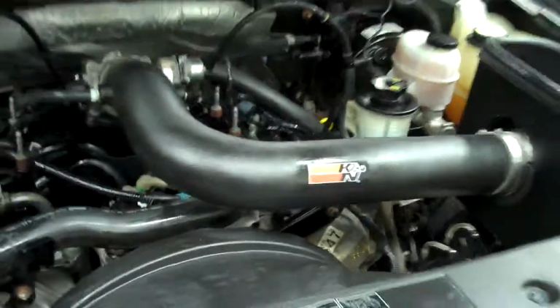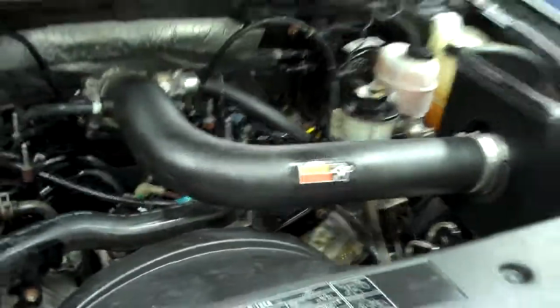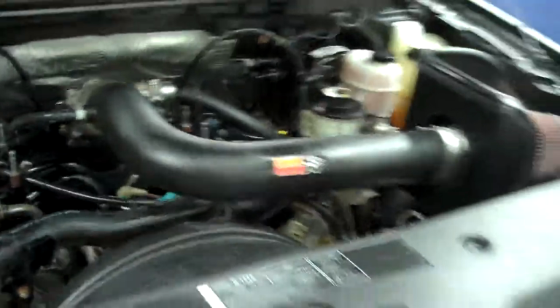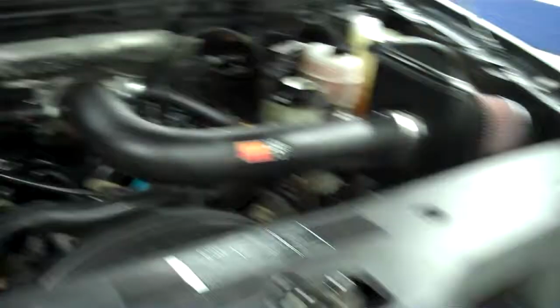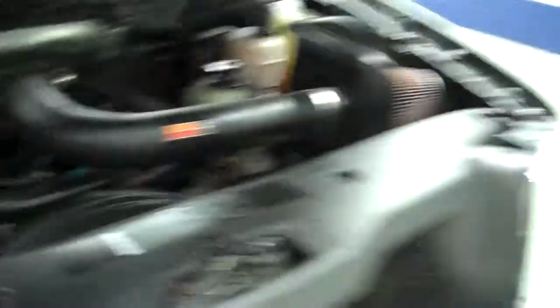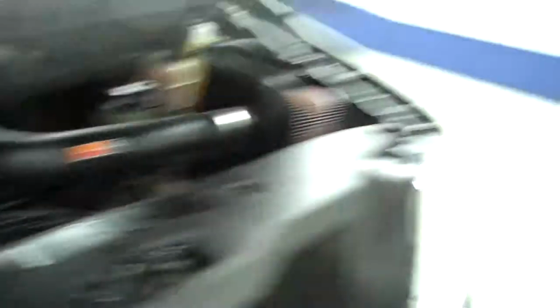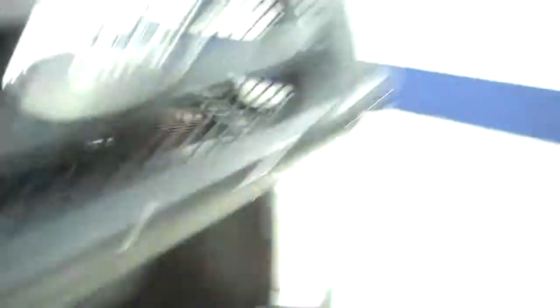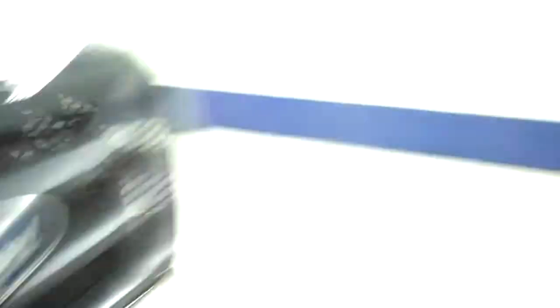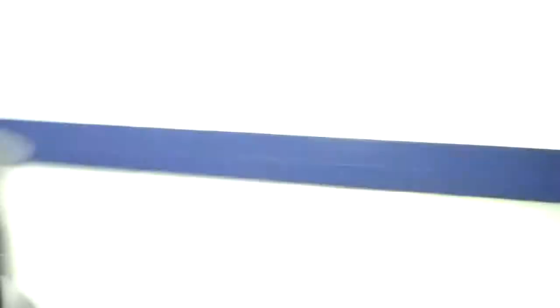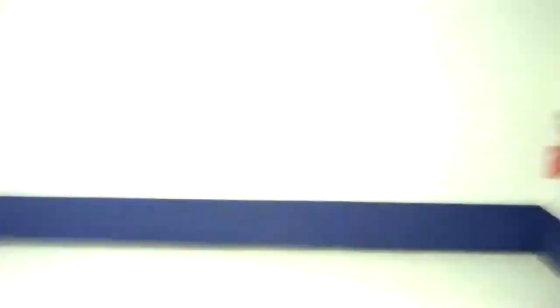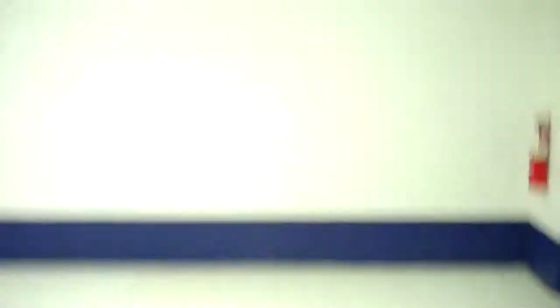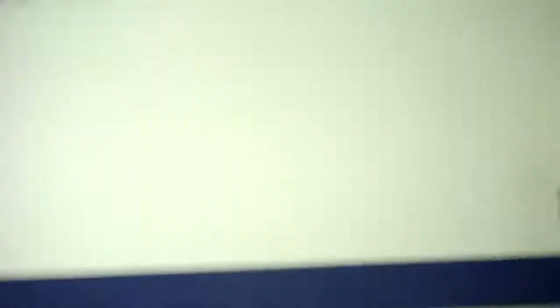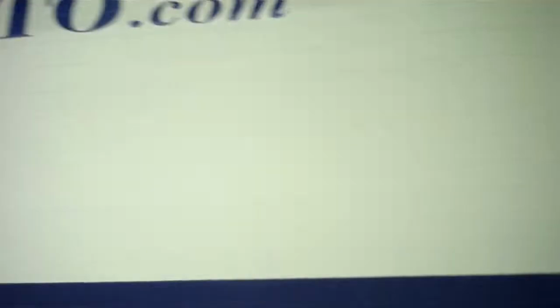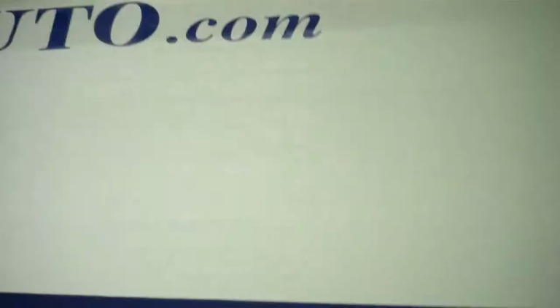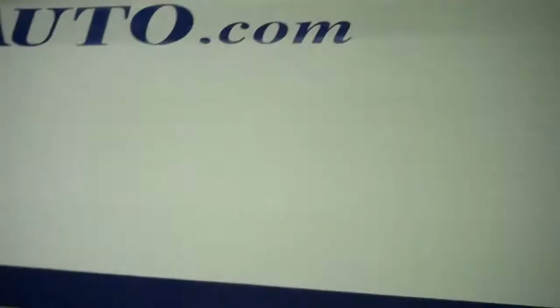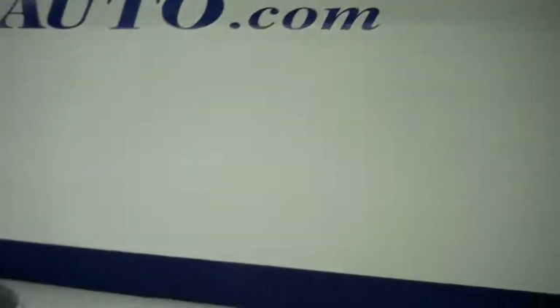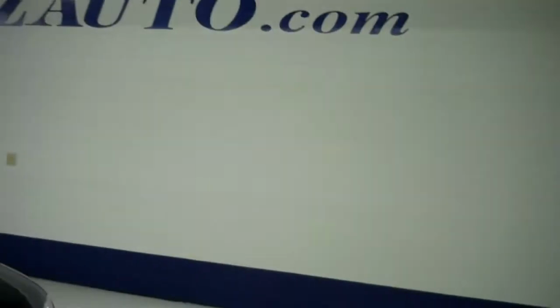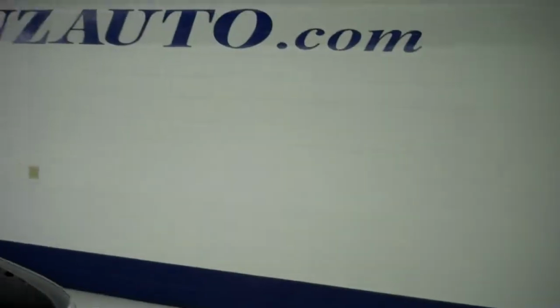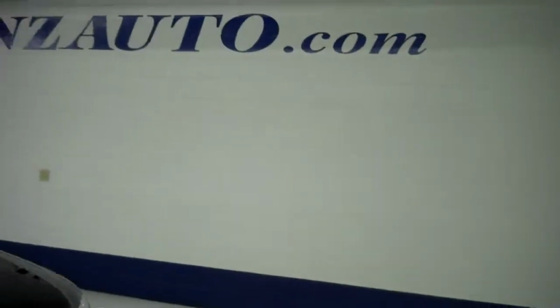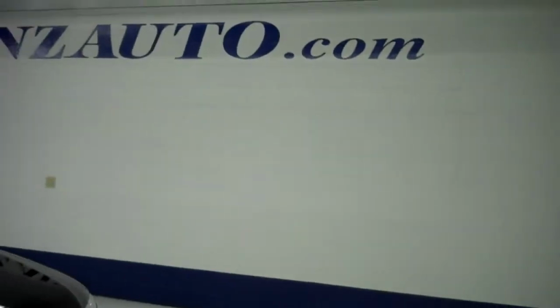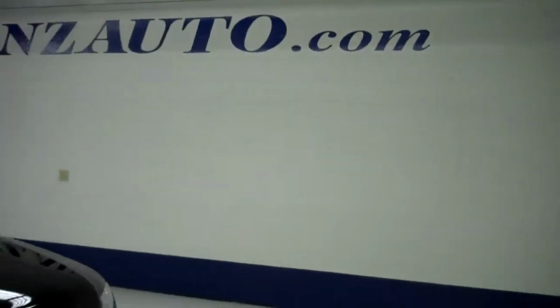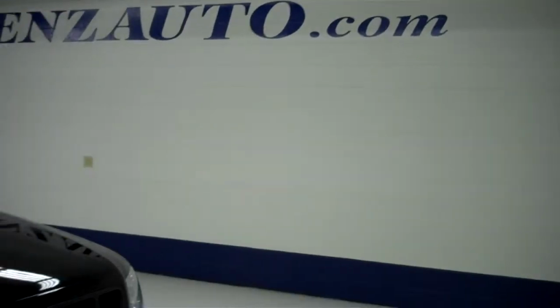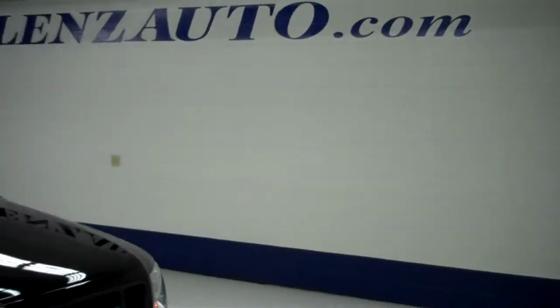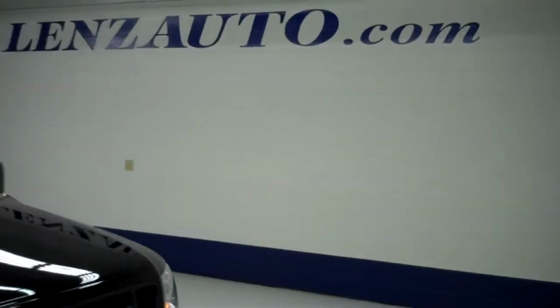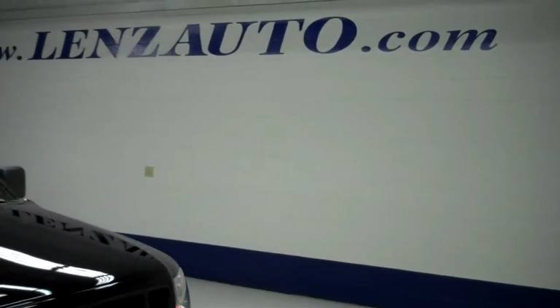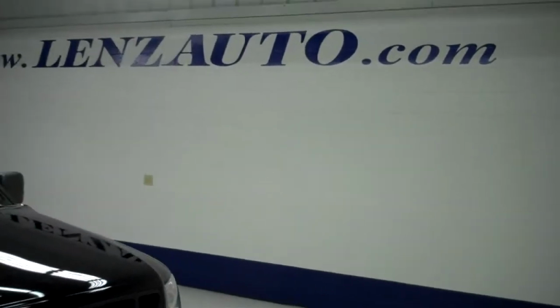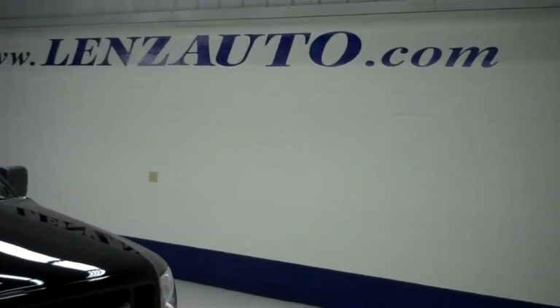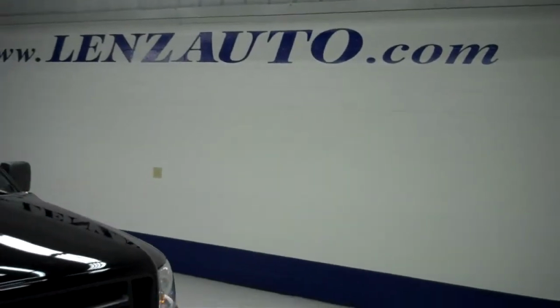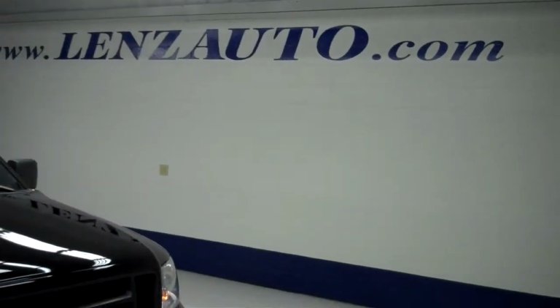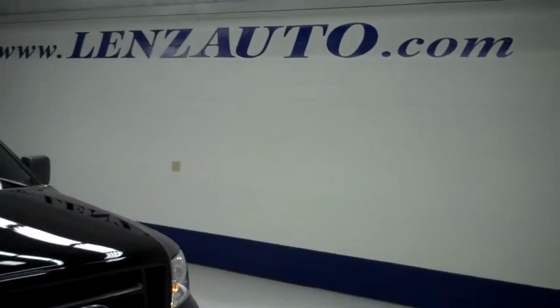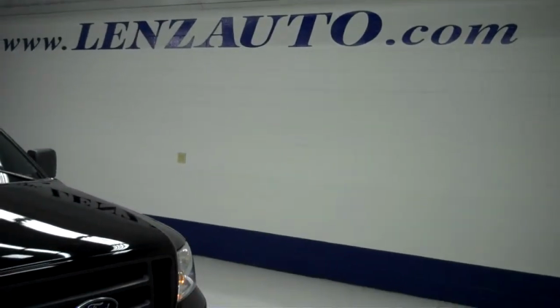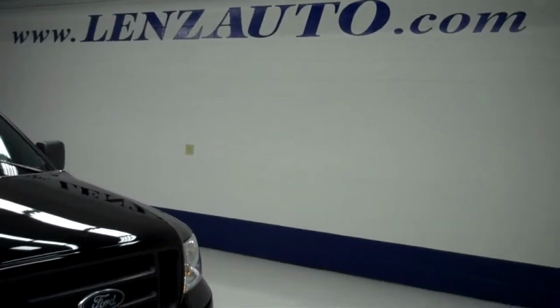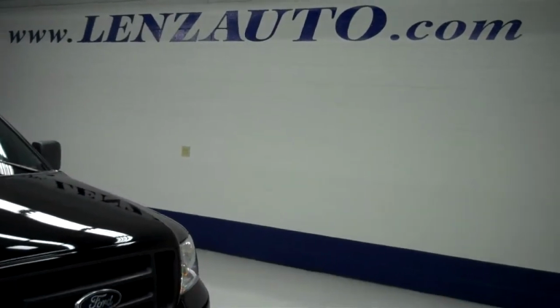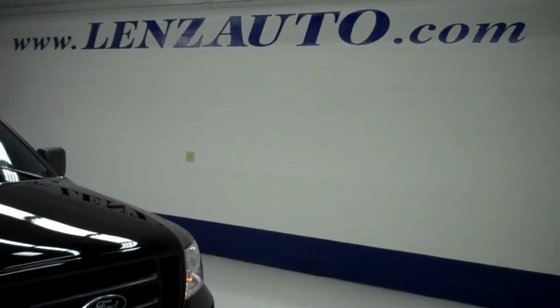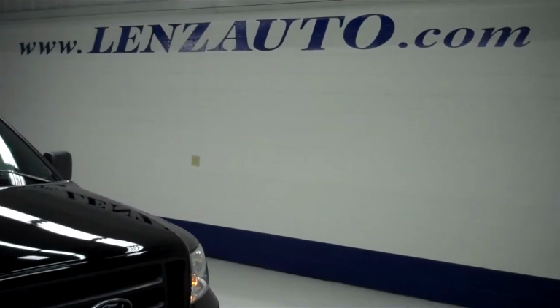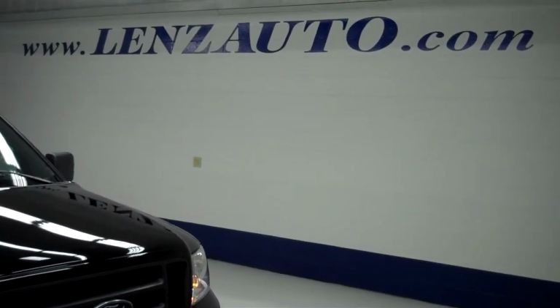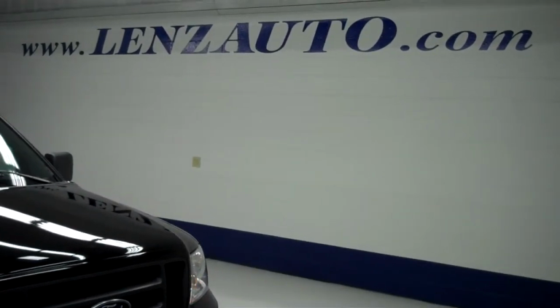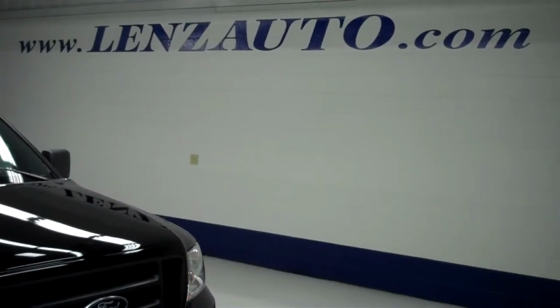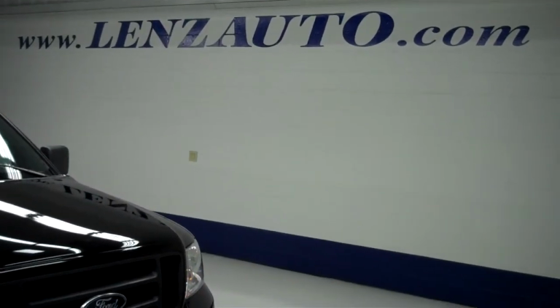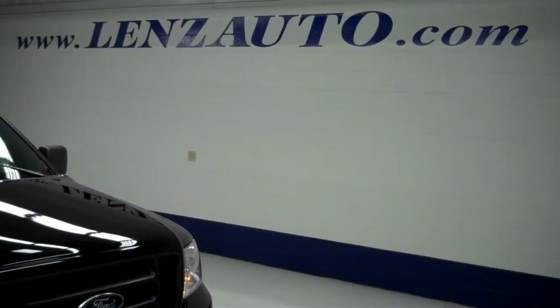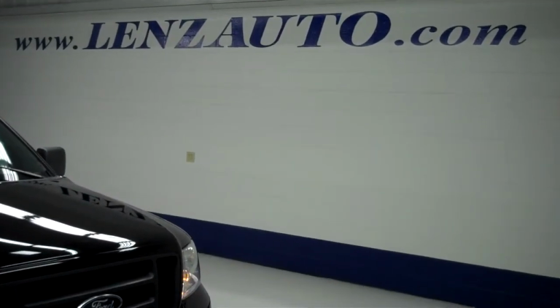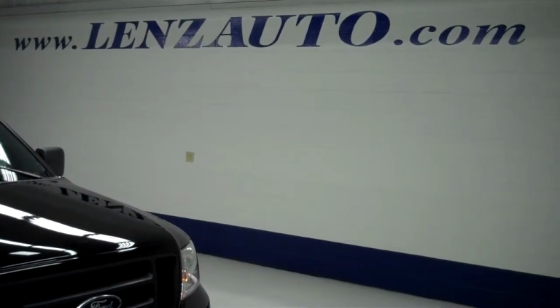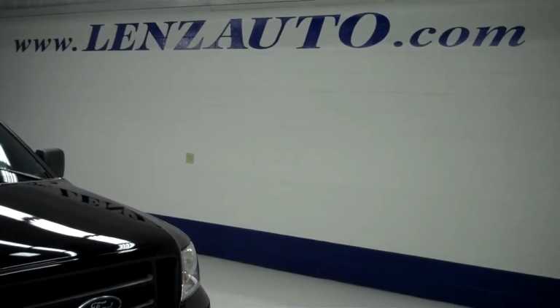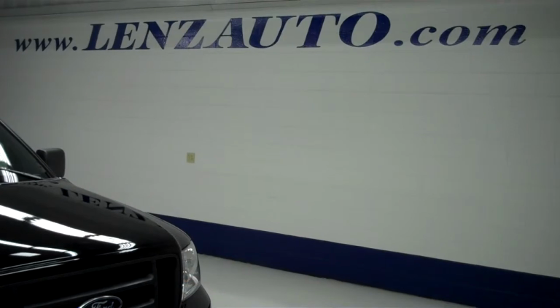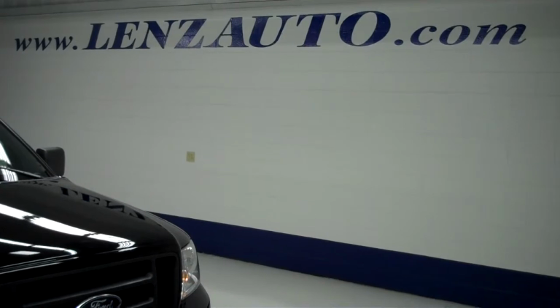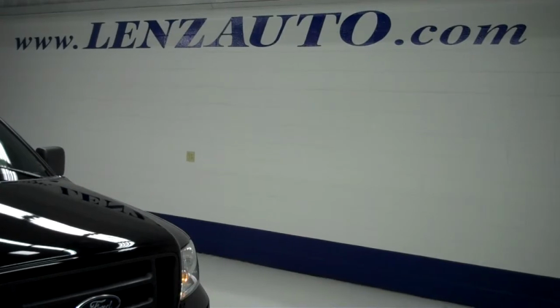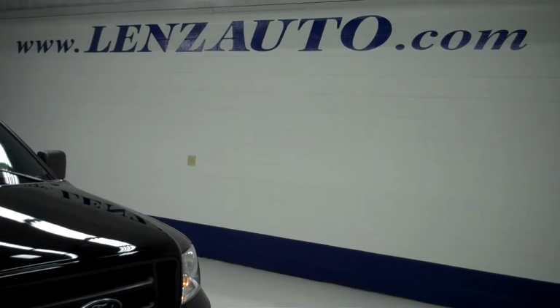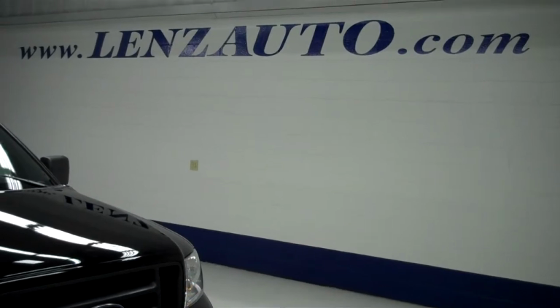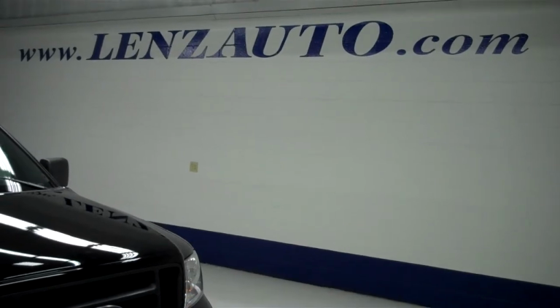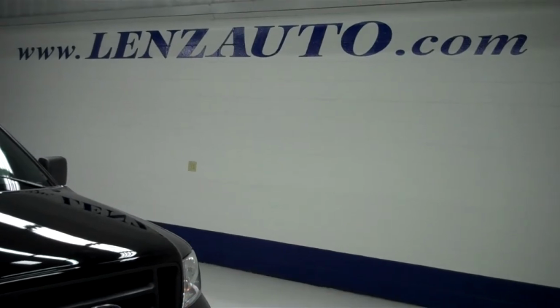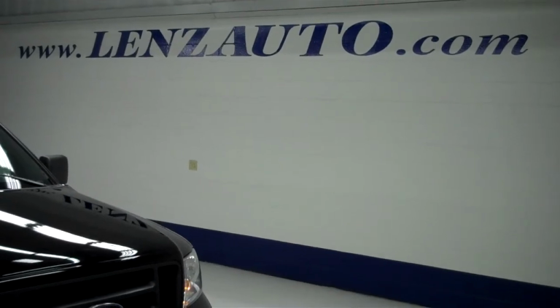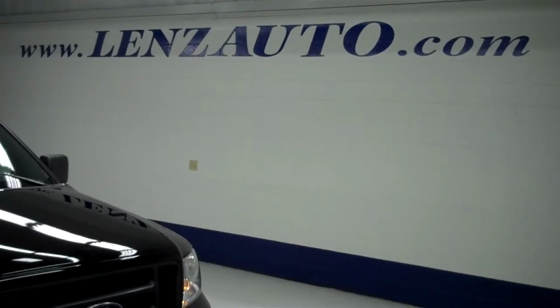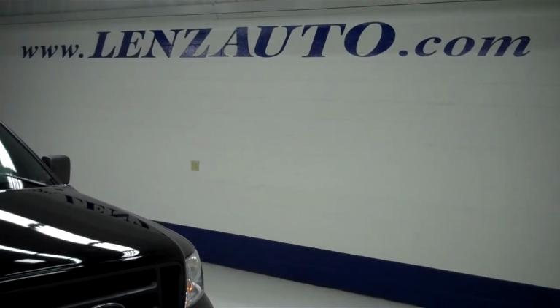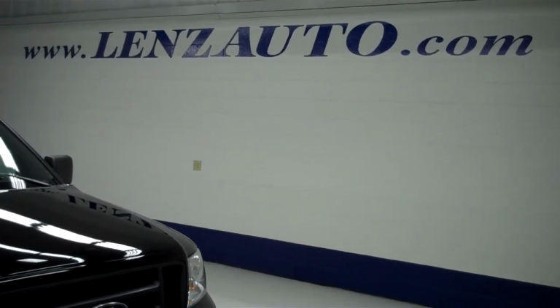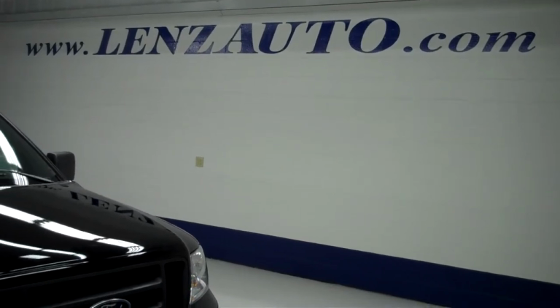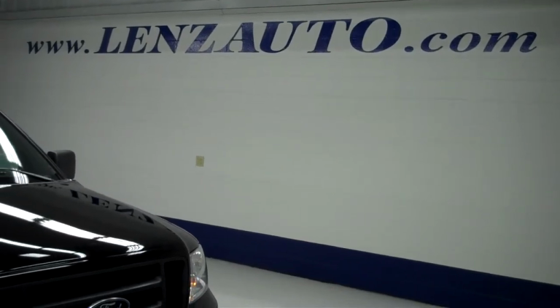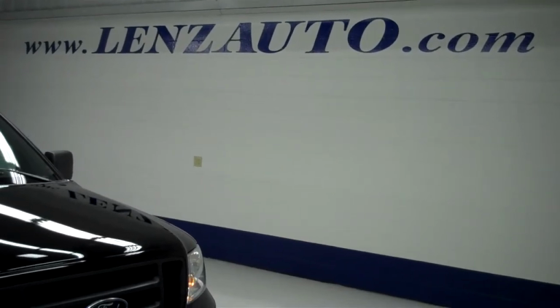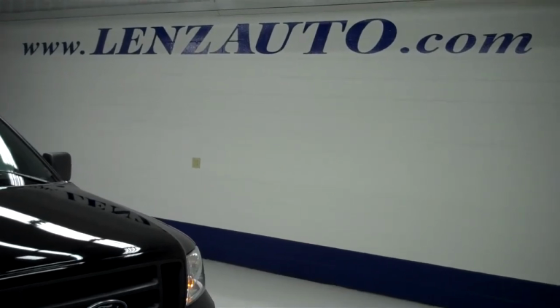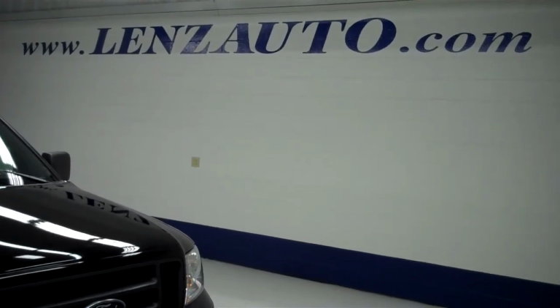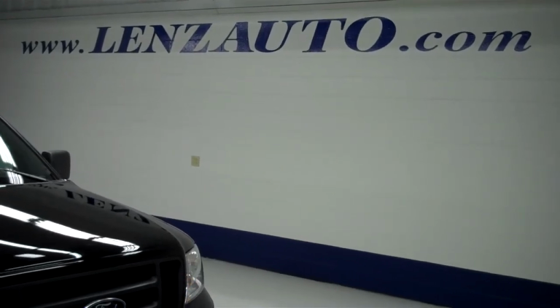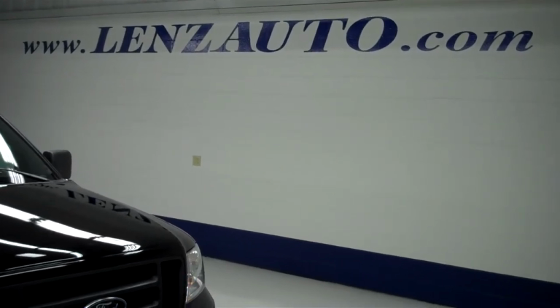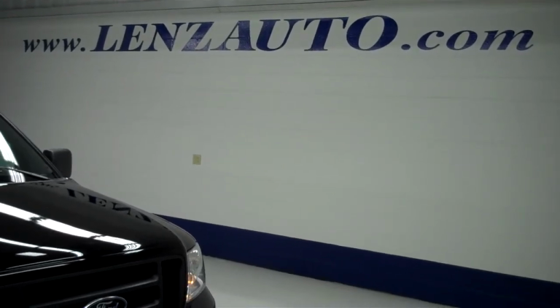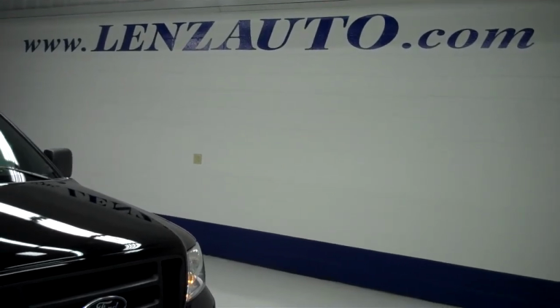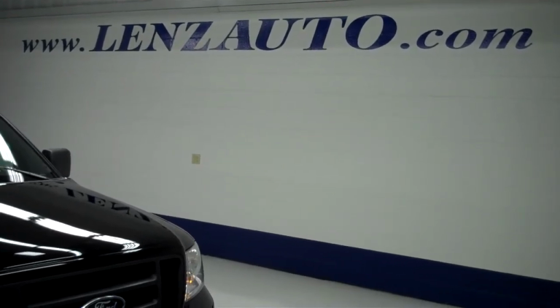If you're interested in seeing any more pictures of this truck or any other vehicle inventory, all you have to do is visit our website, www.lensauto.com.